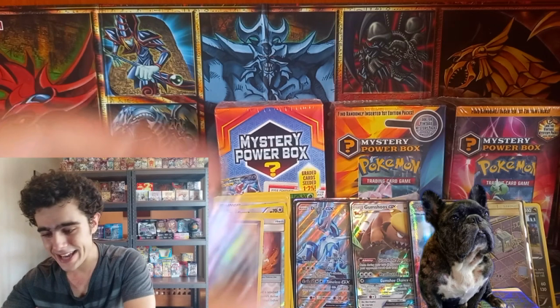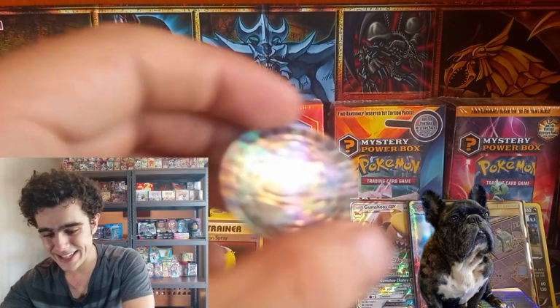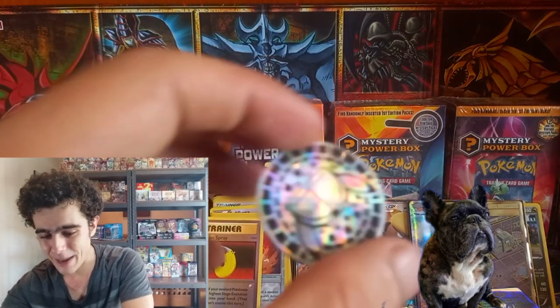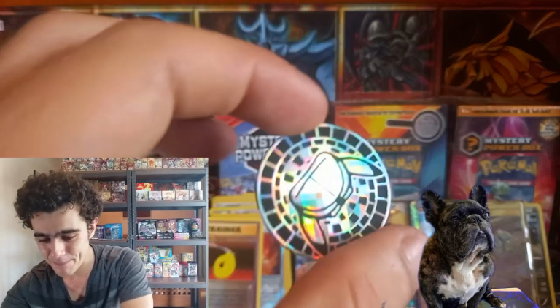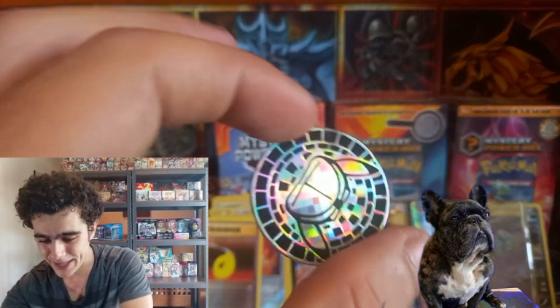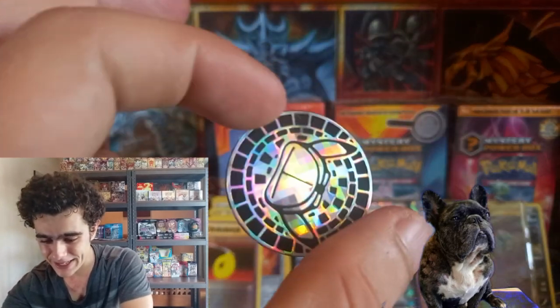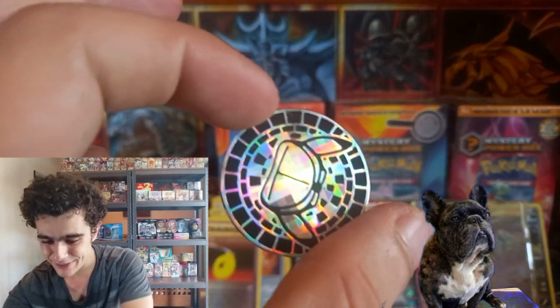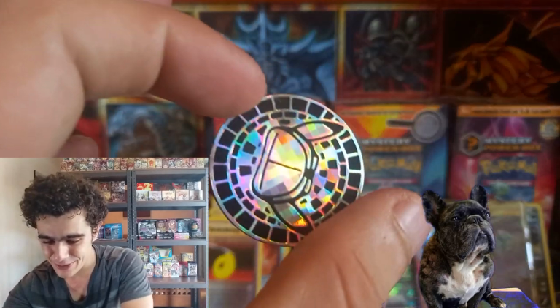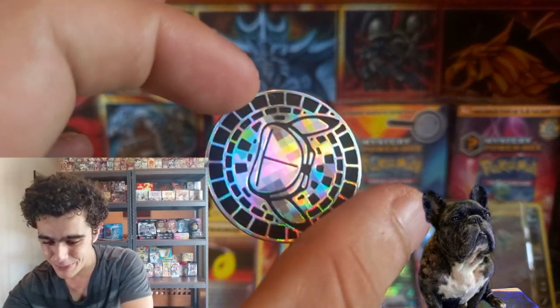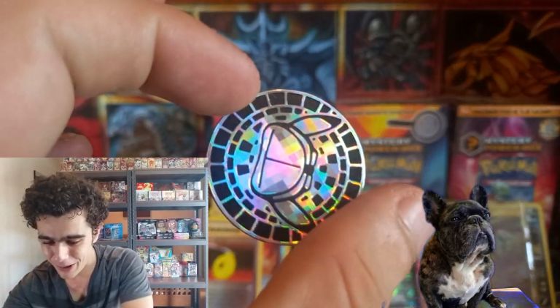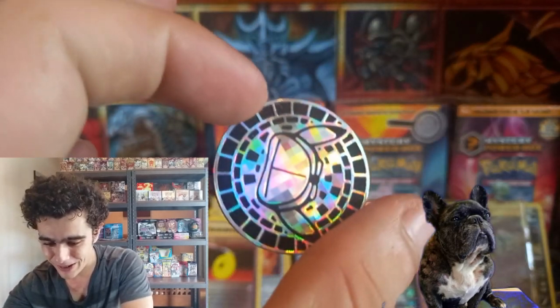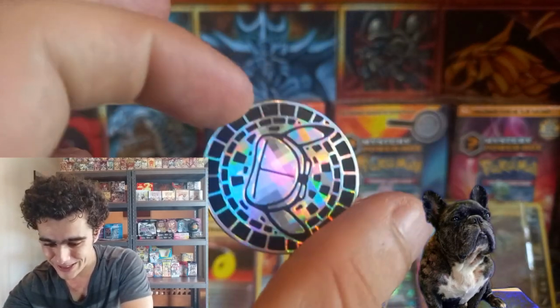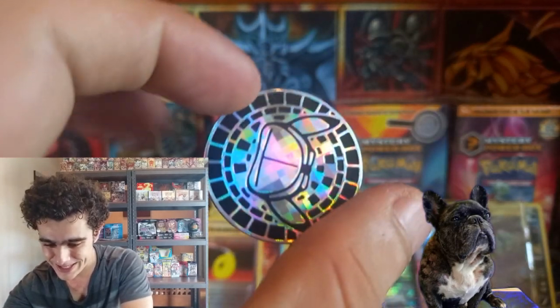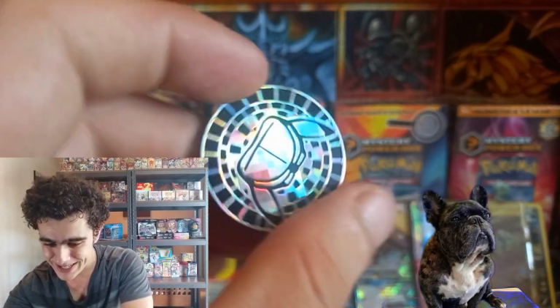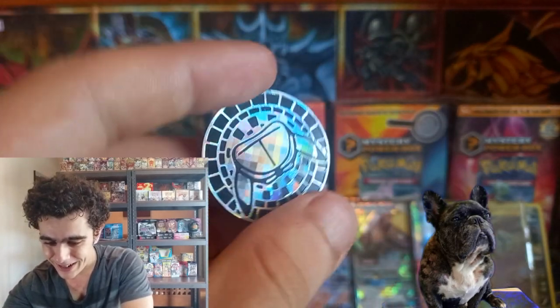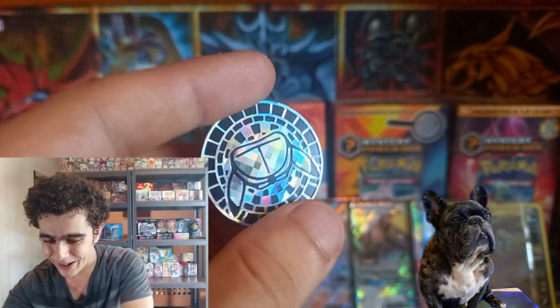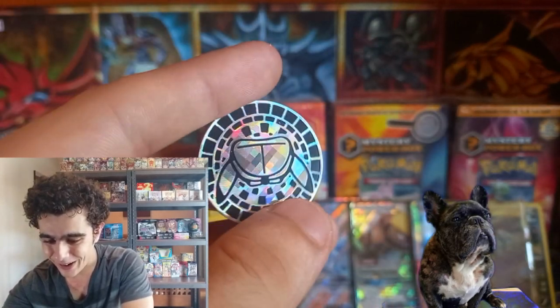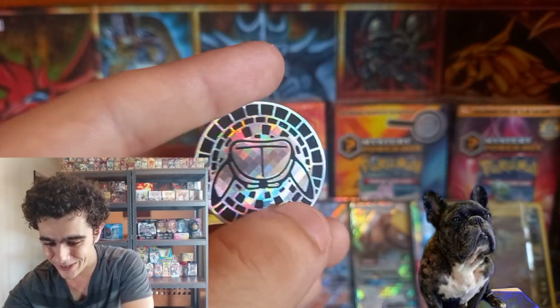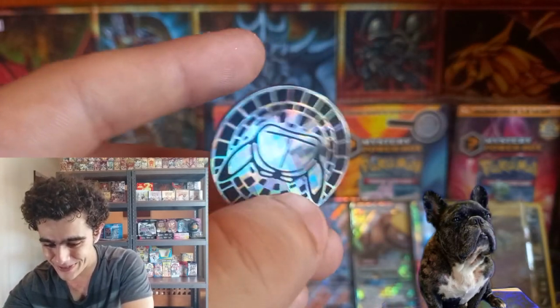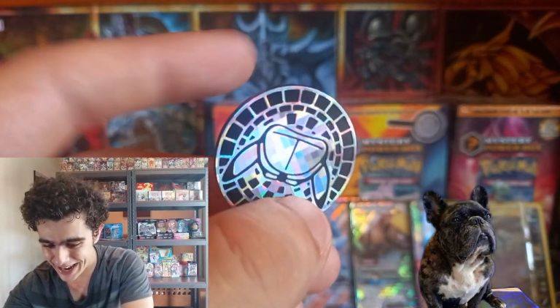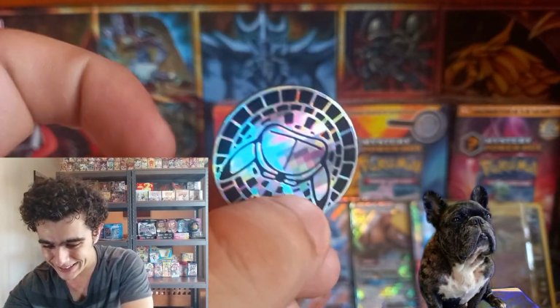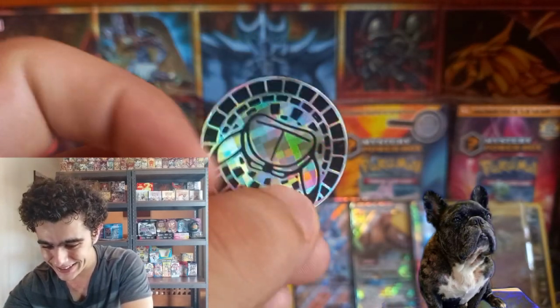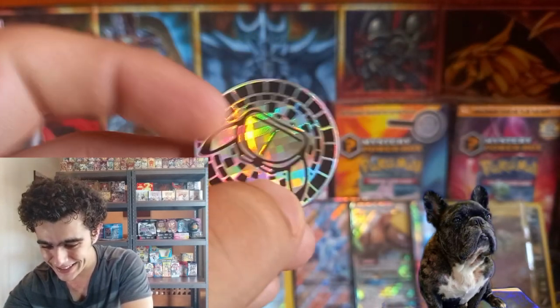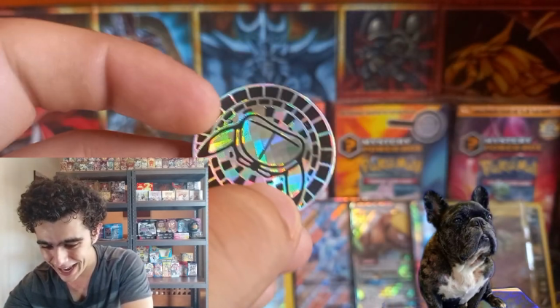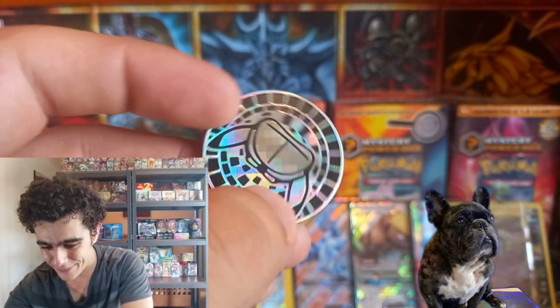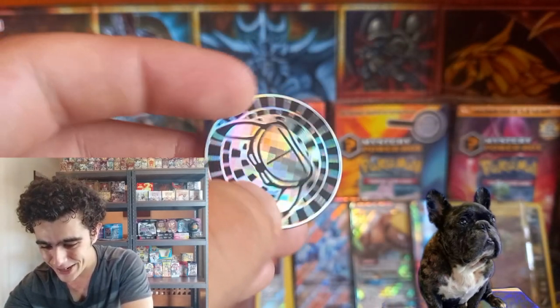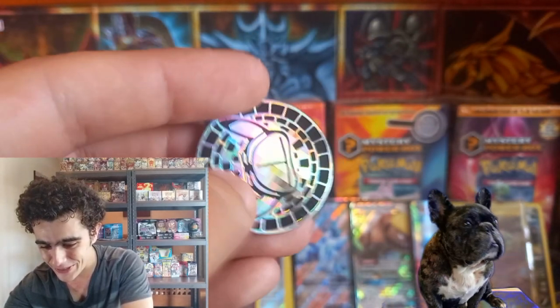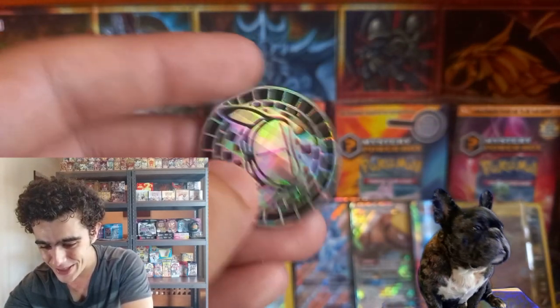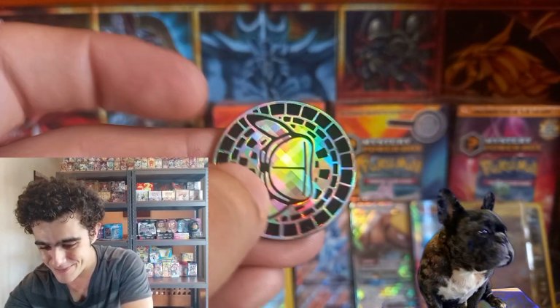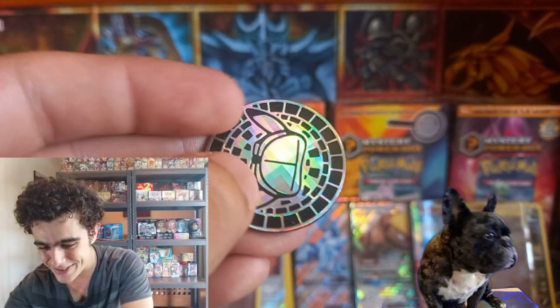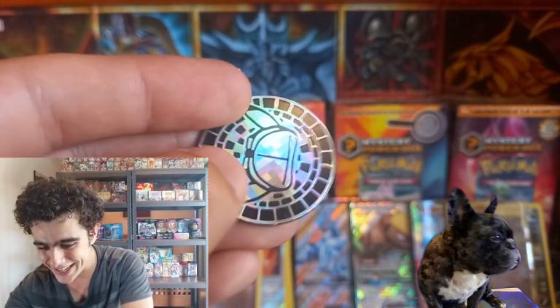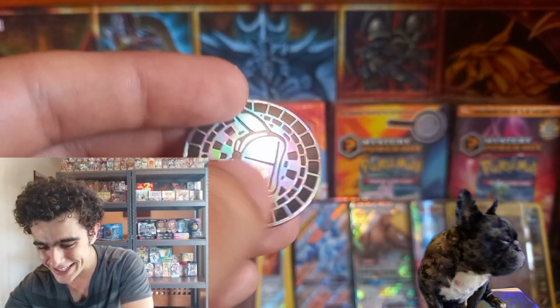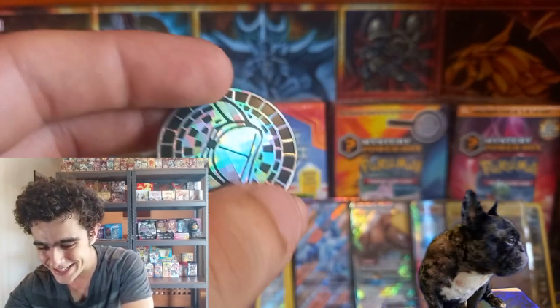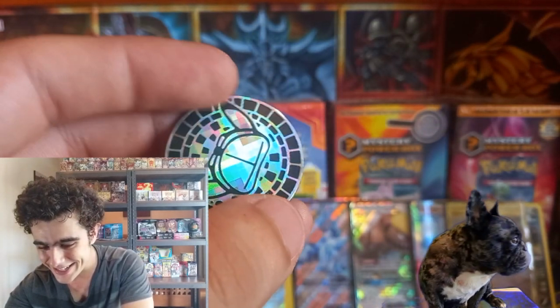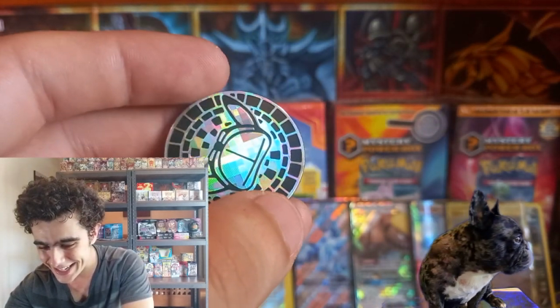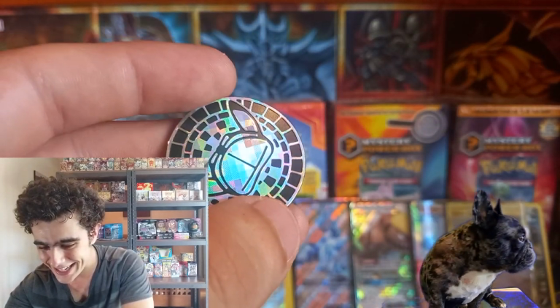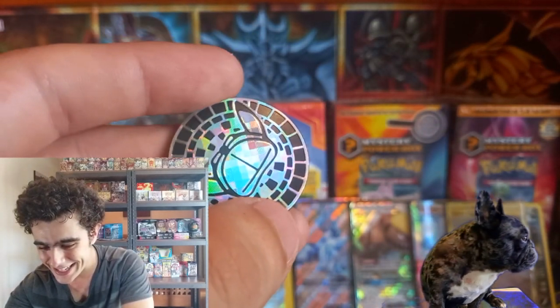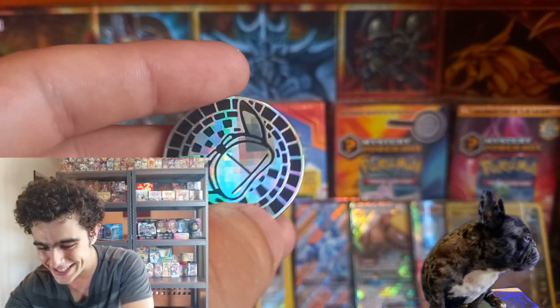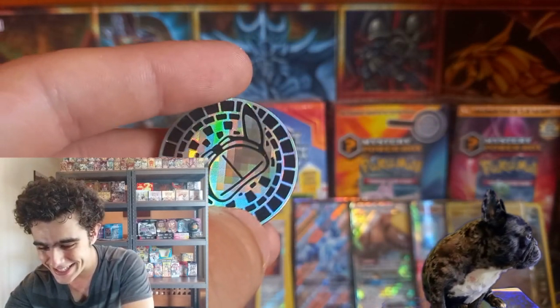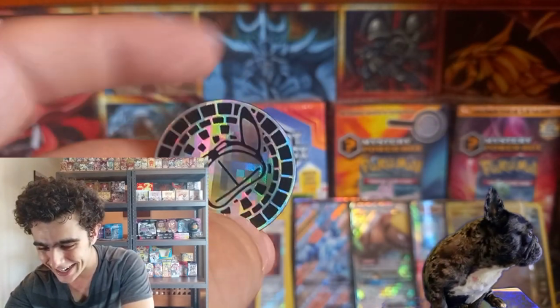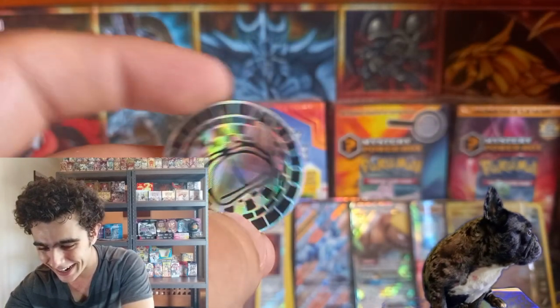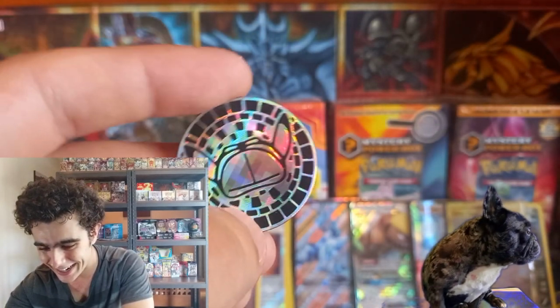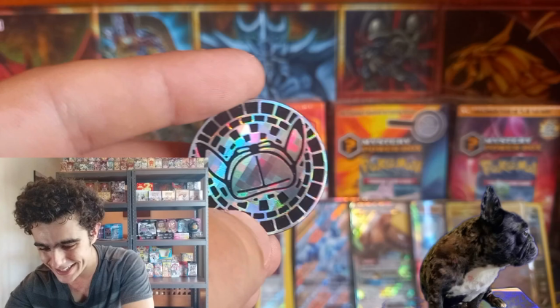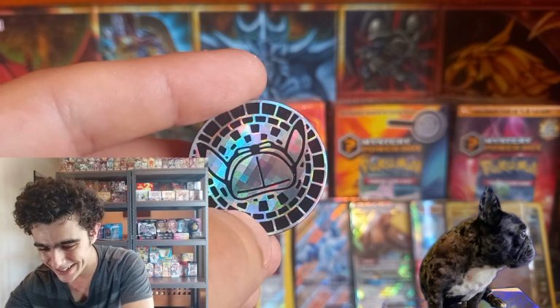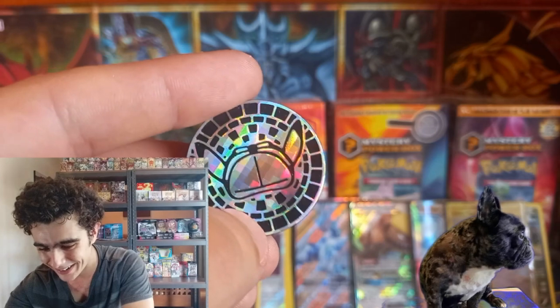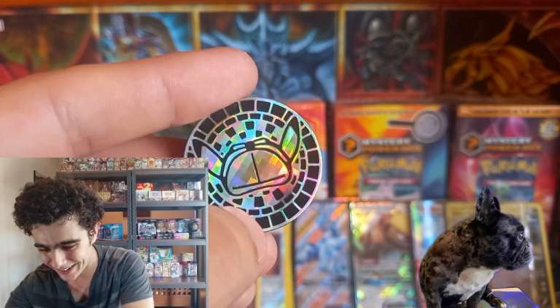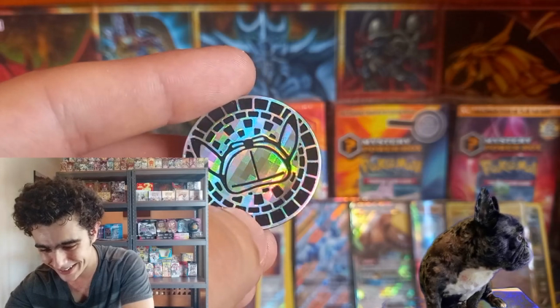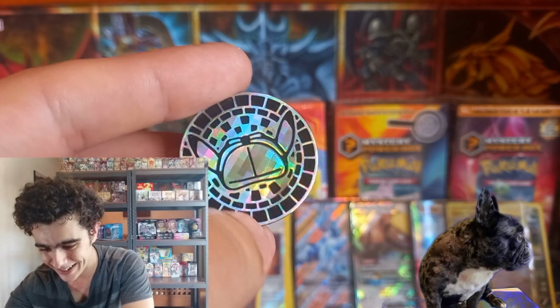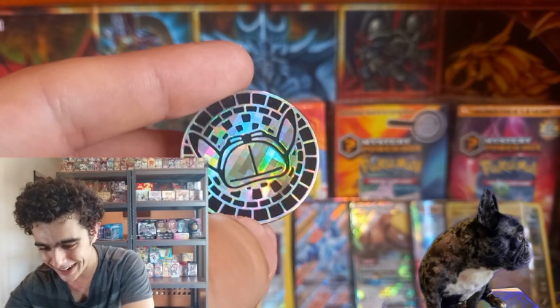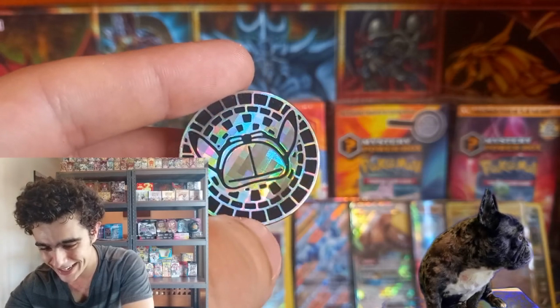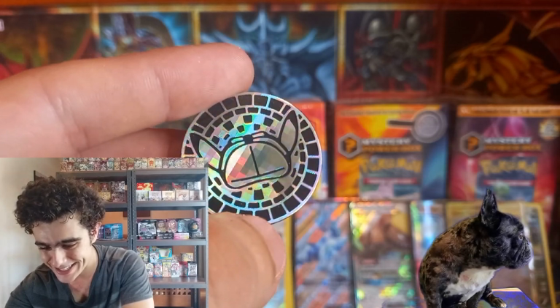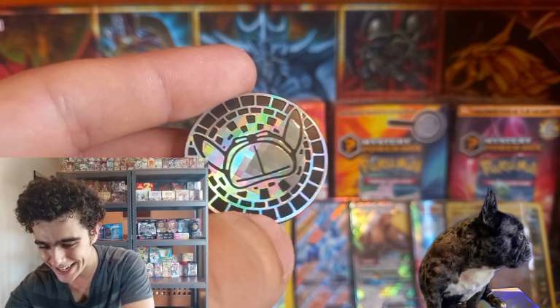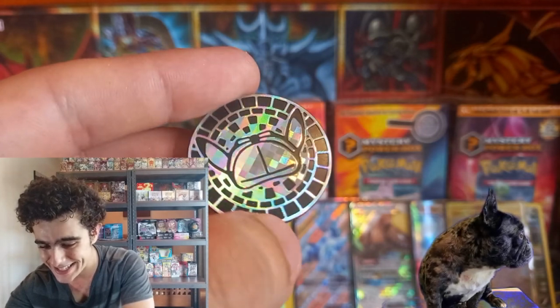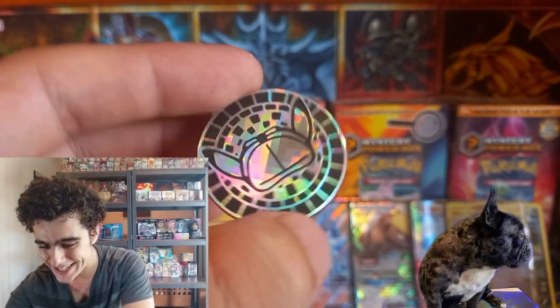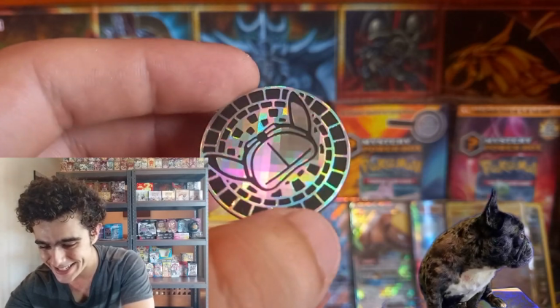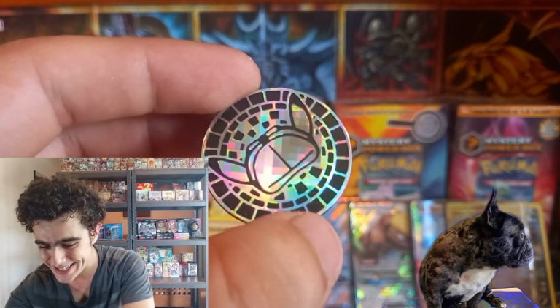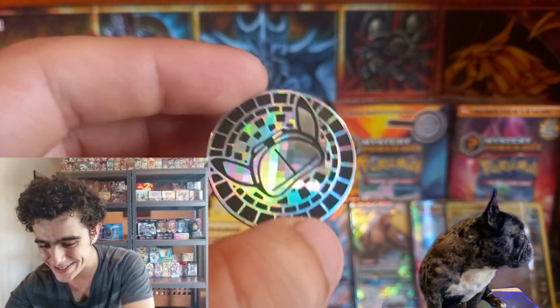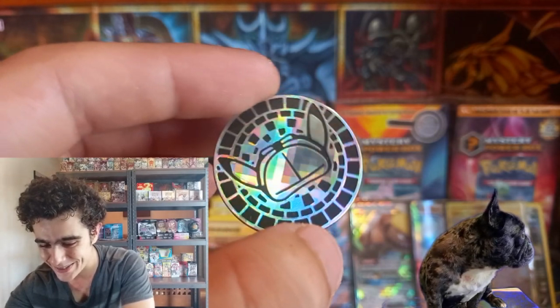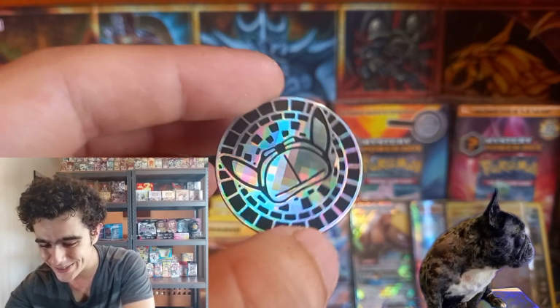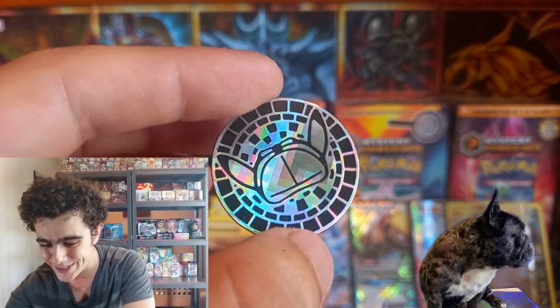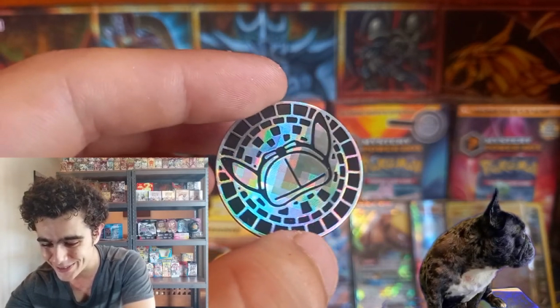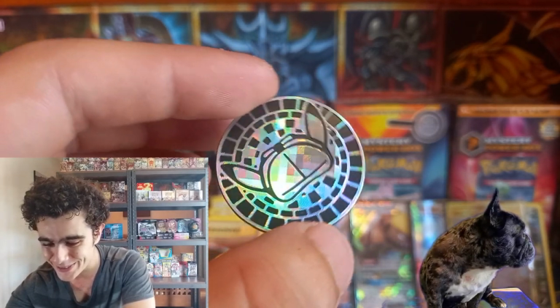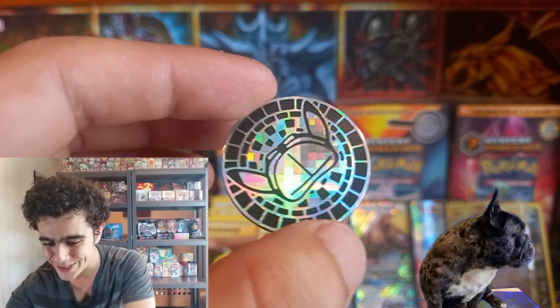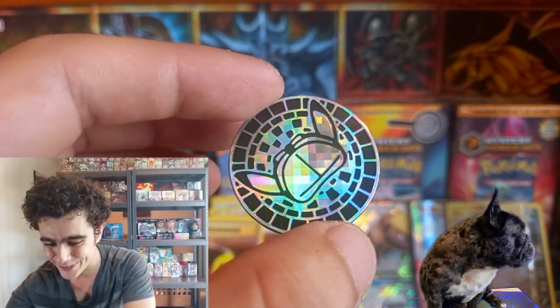And our pin of the box — look at that, we've got them Pikachu ears! That is actually cool, cool, cool.